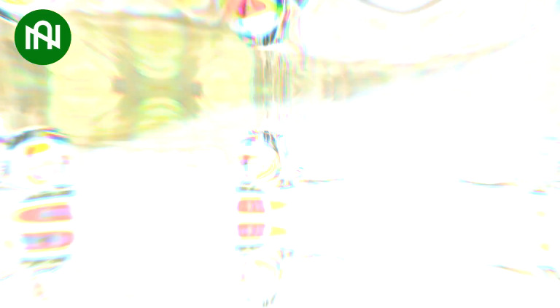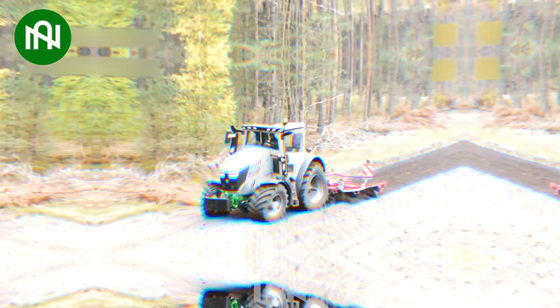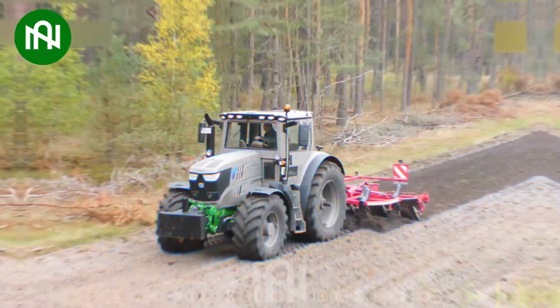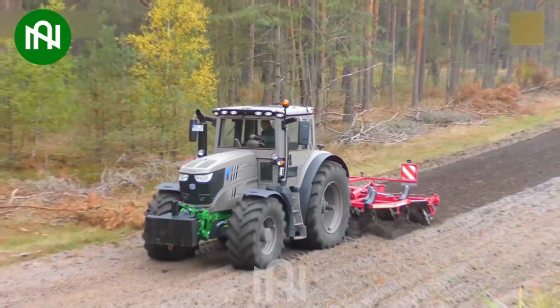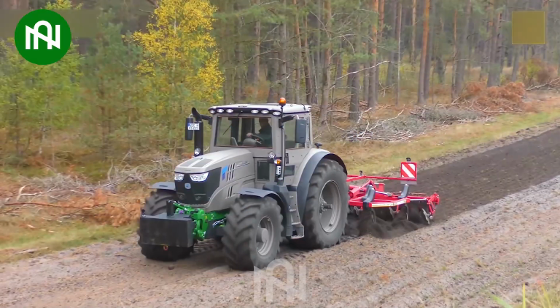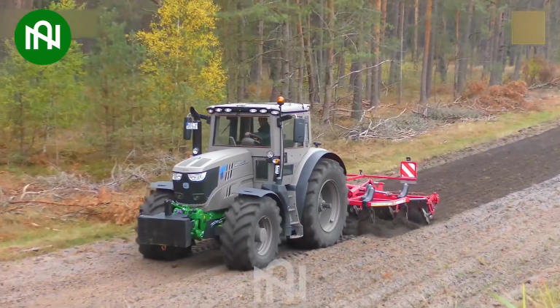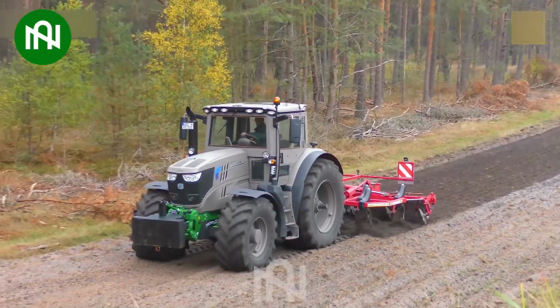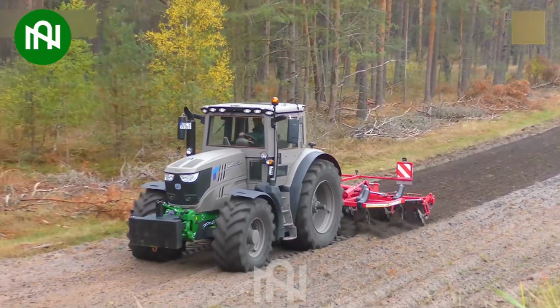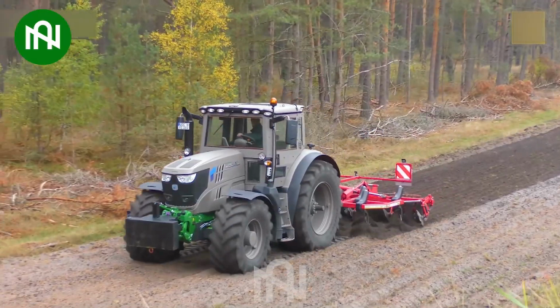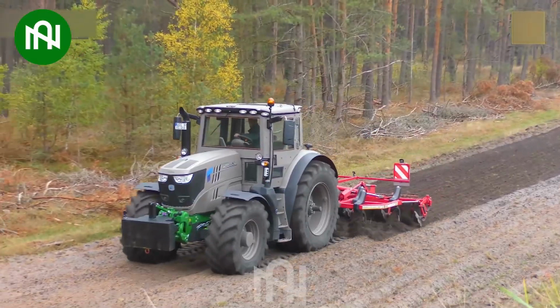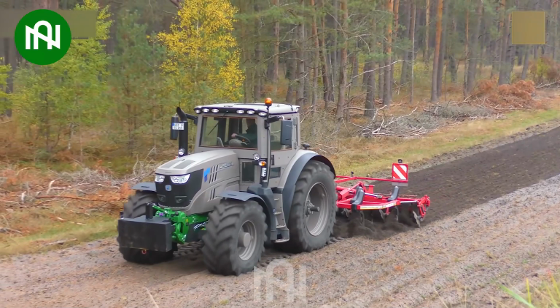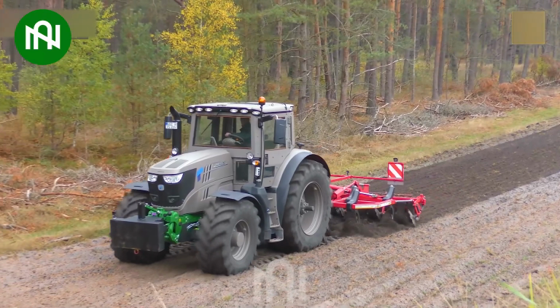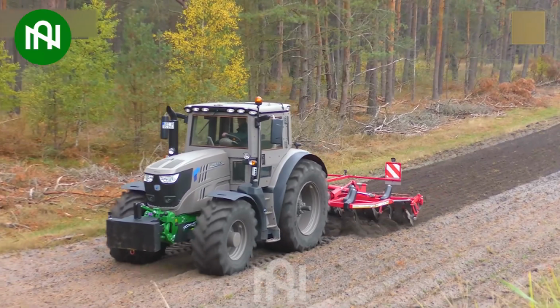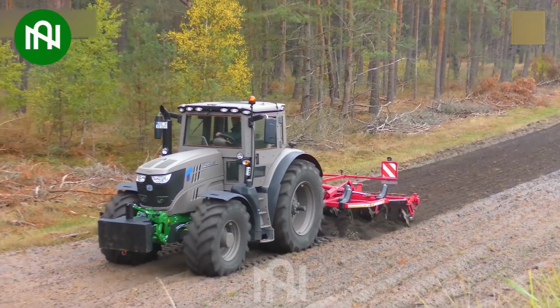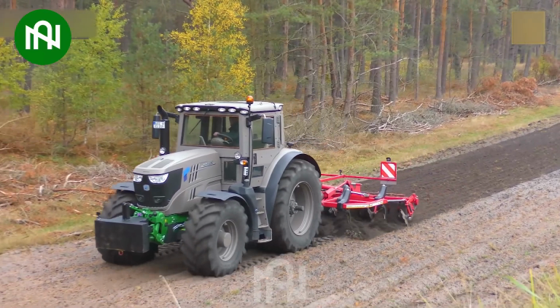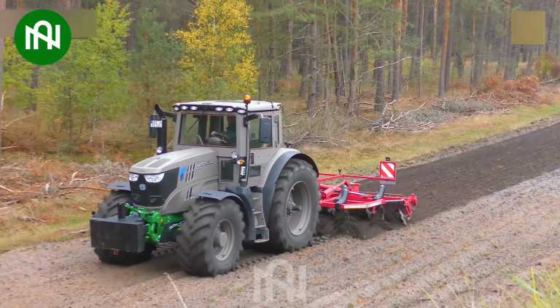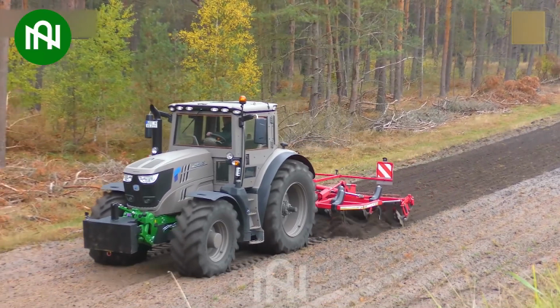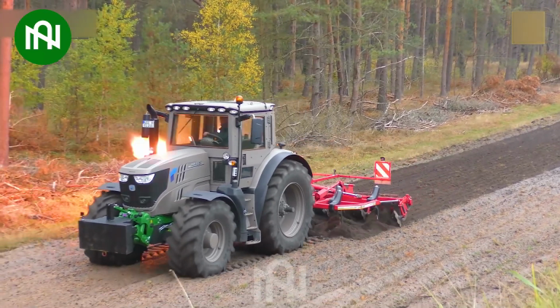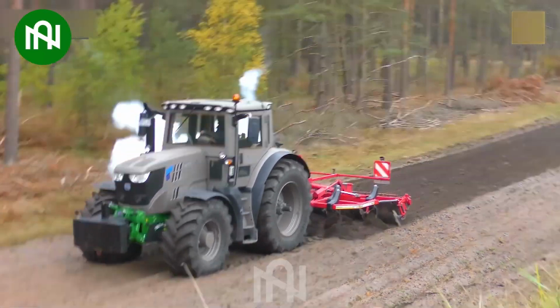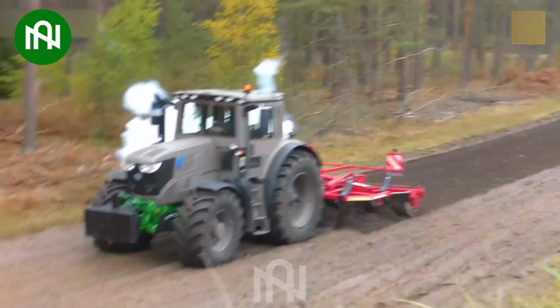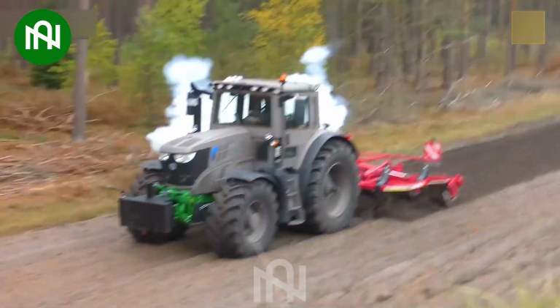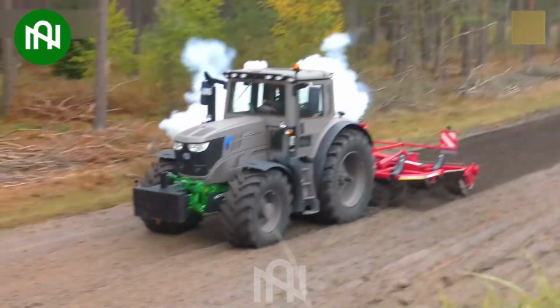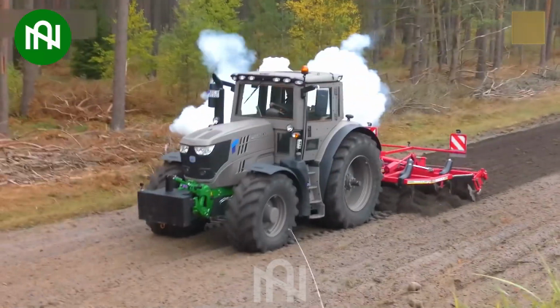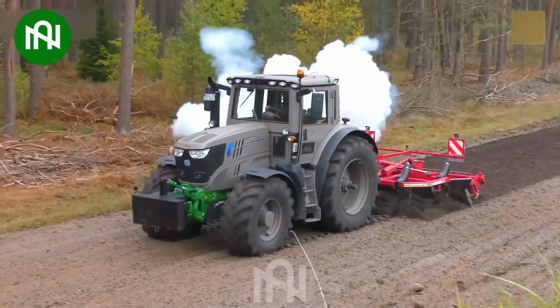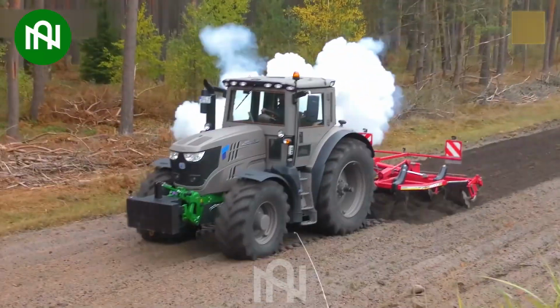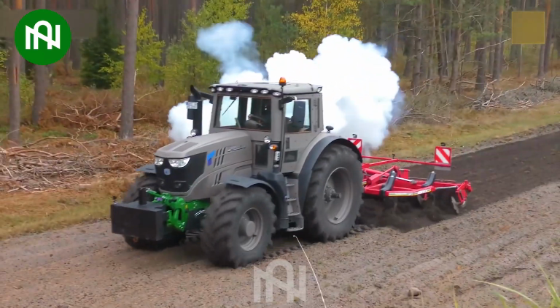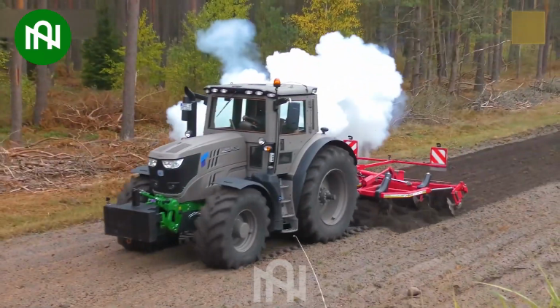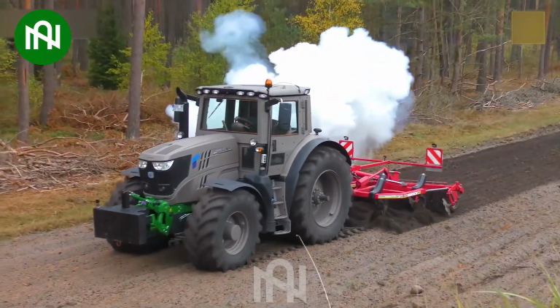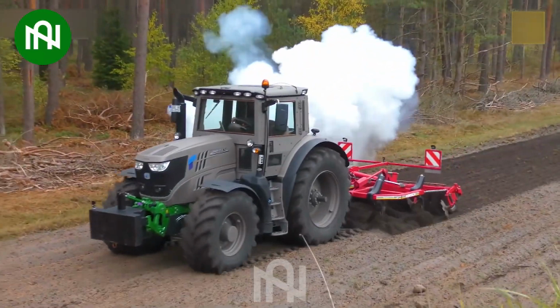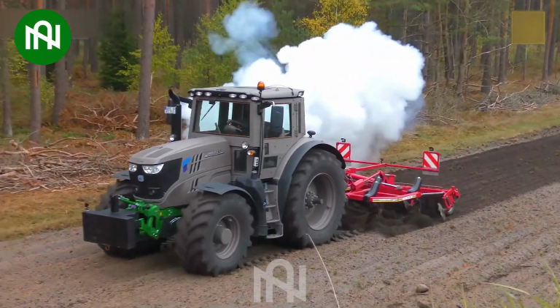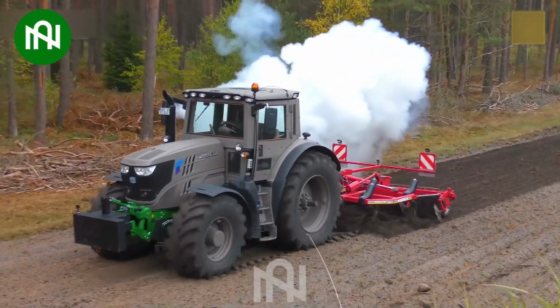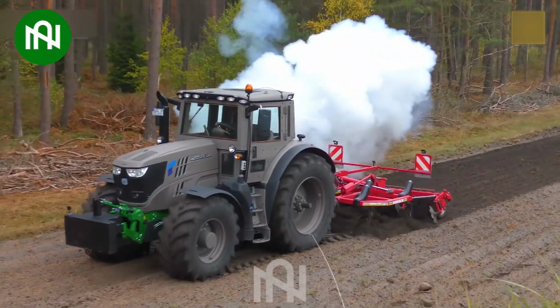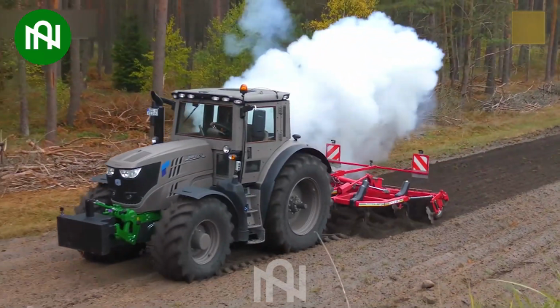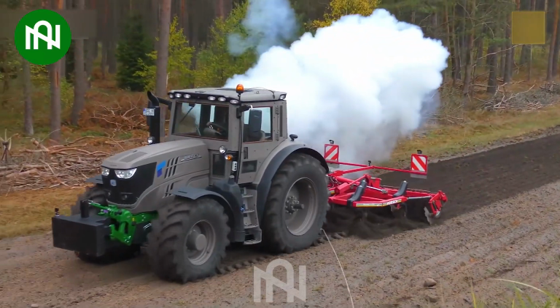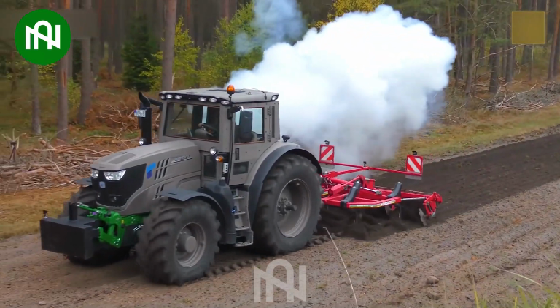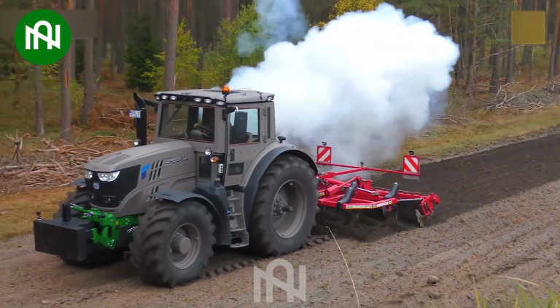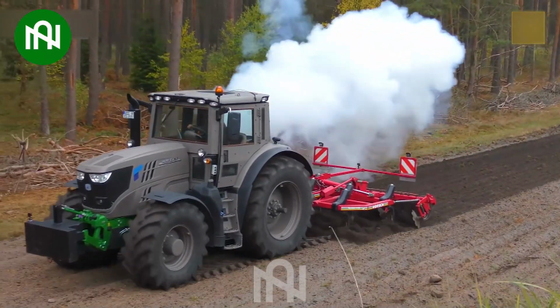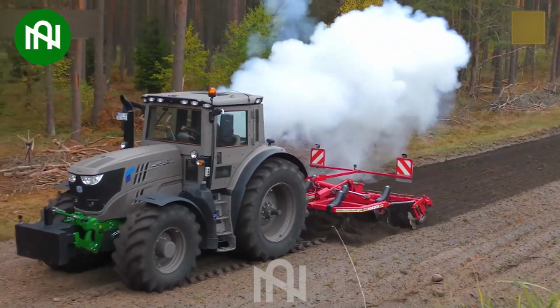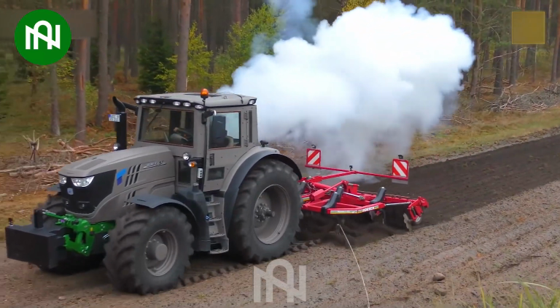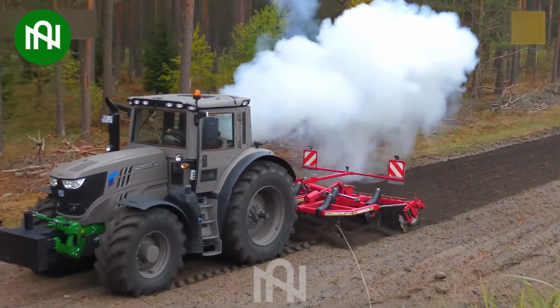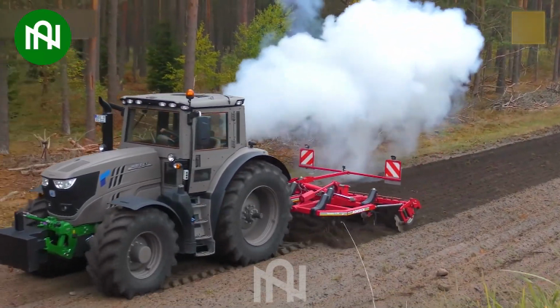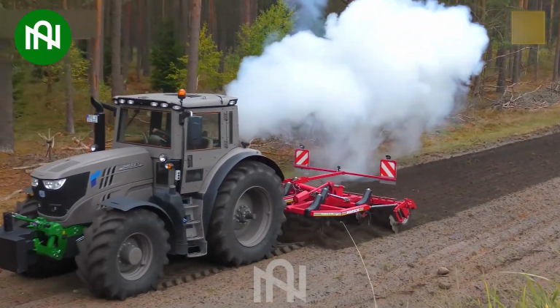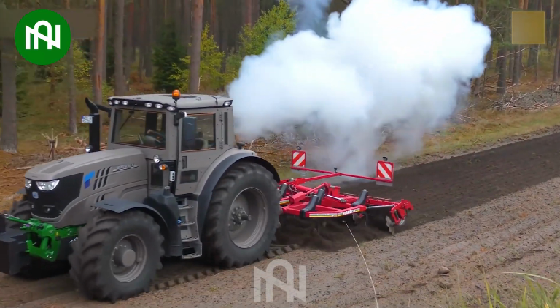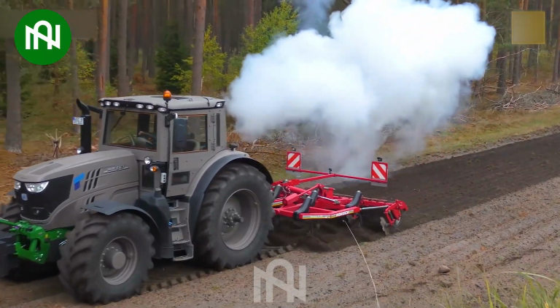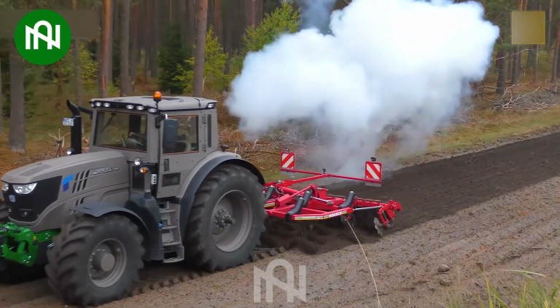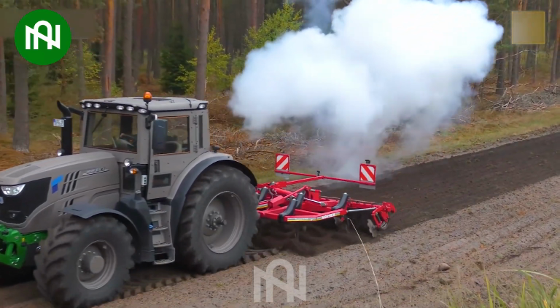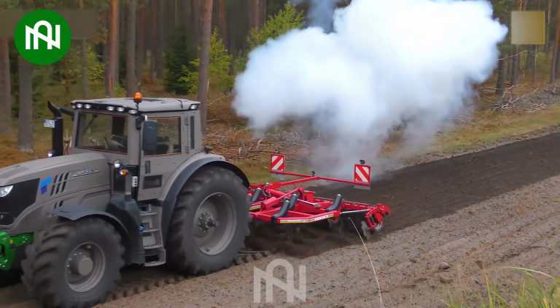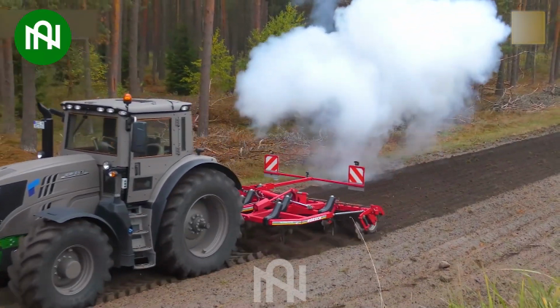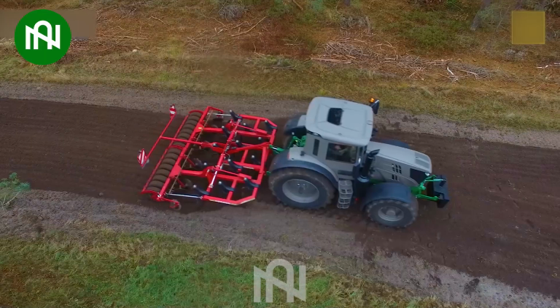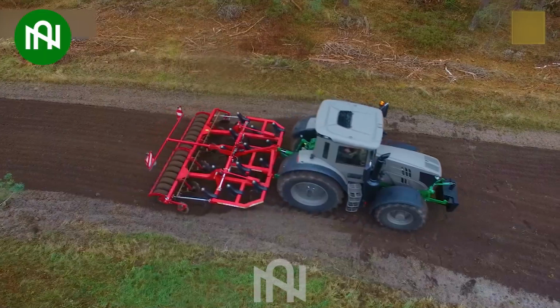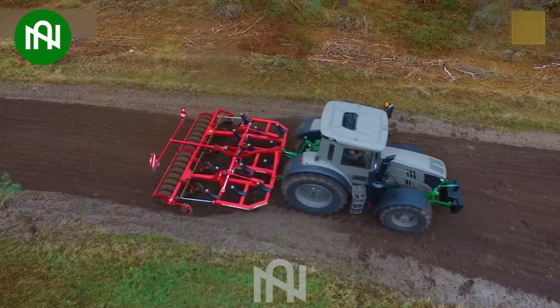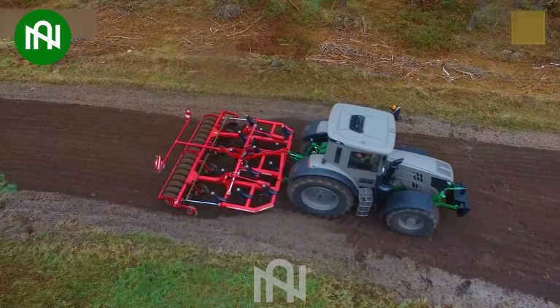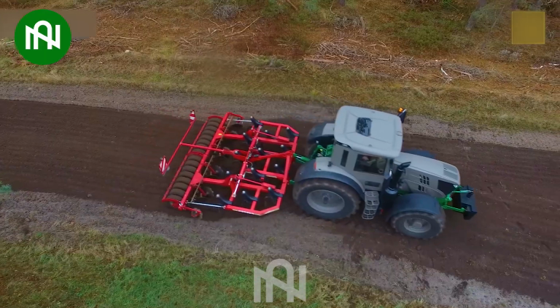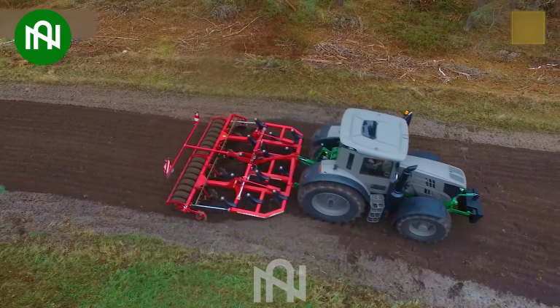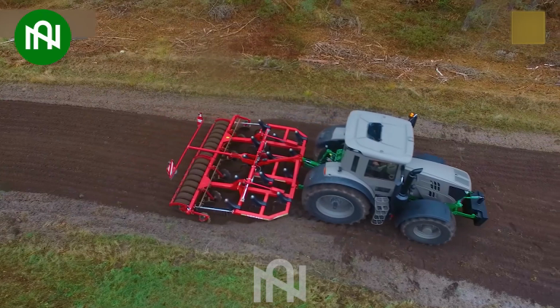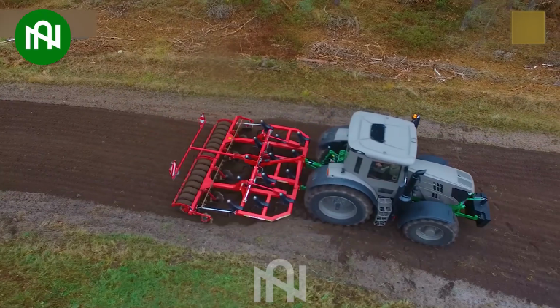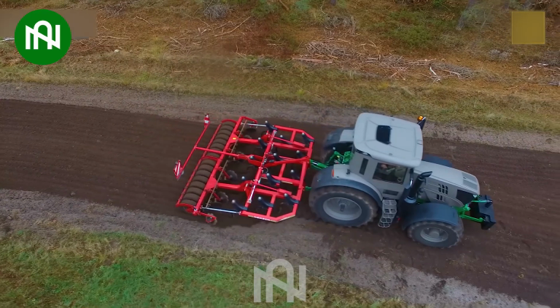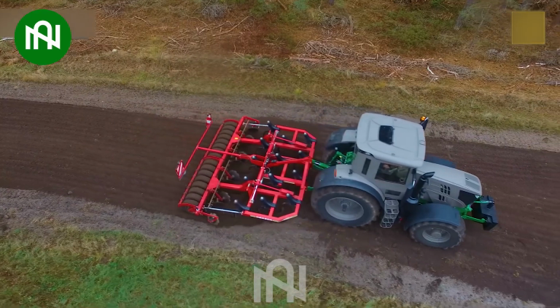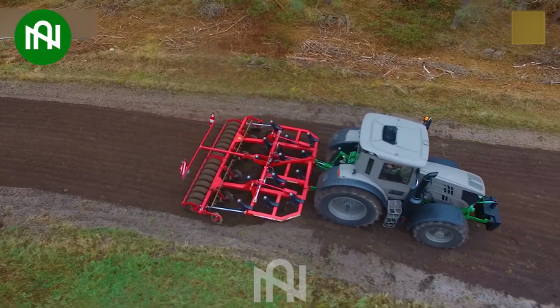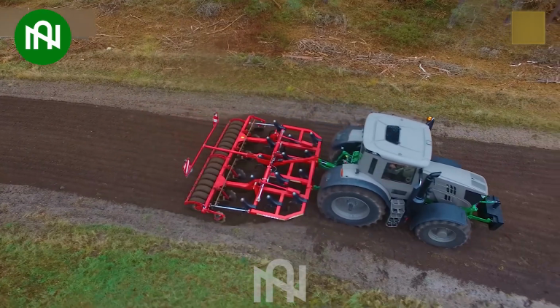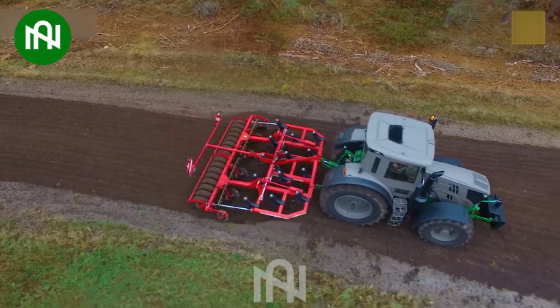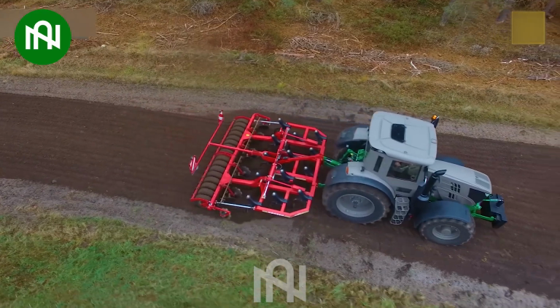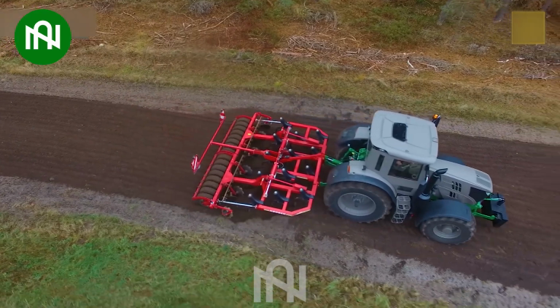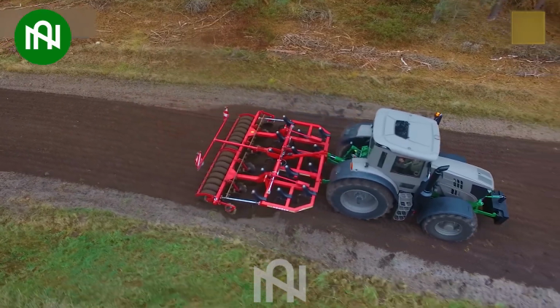A timeless and perfect tool for farming, this machine perfectly prepares the moist conditions for new crops.